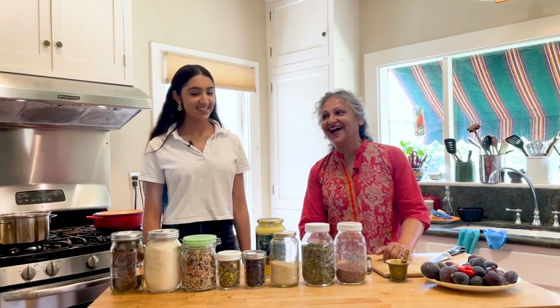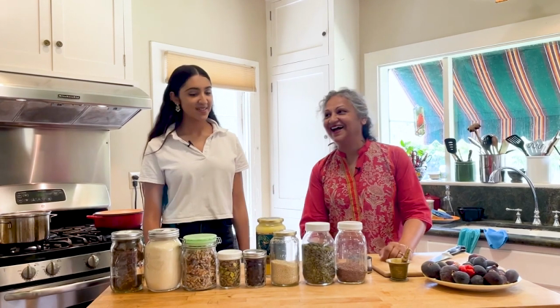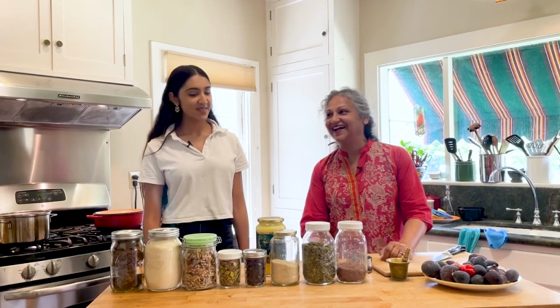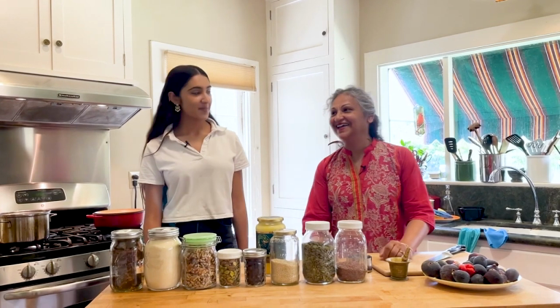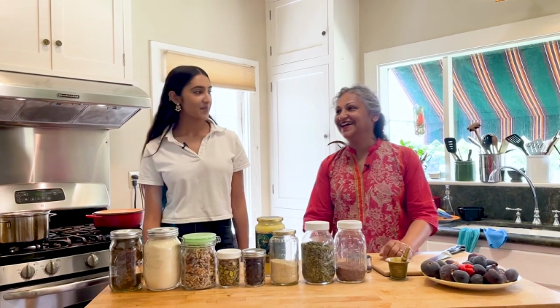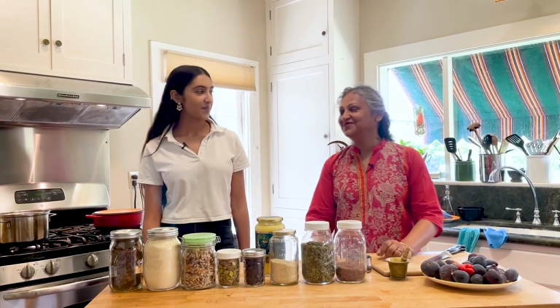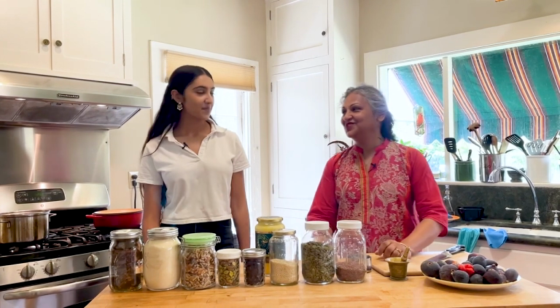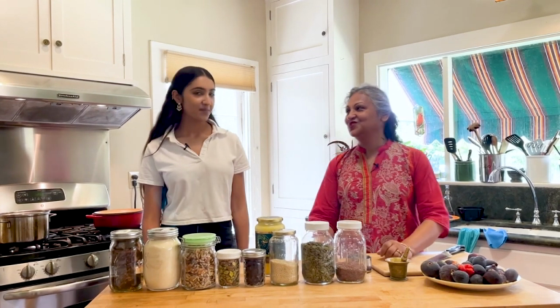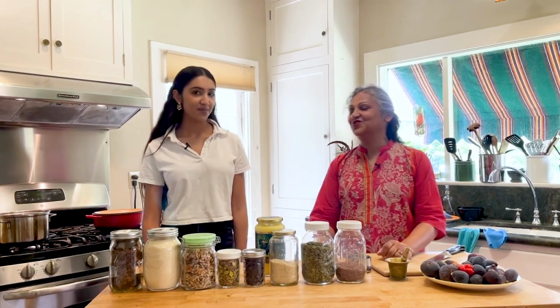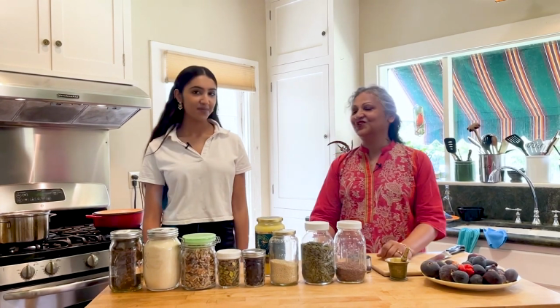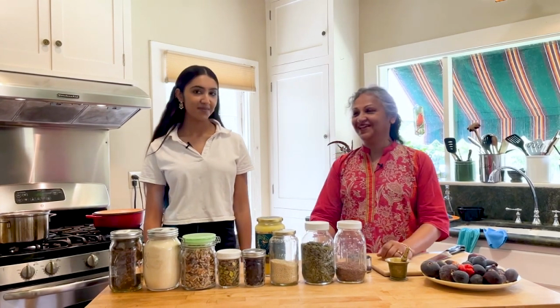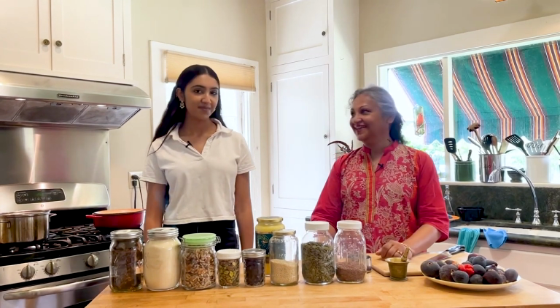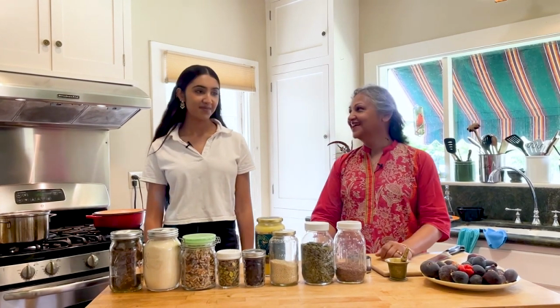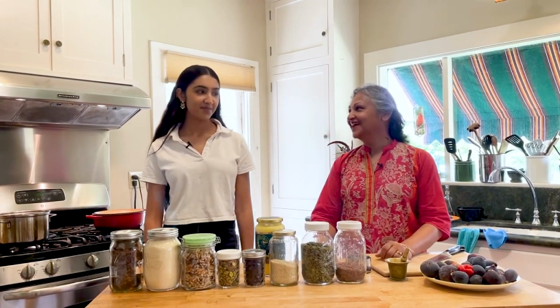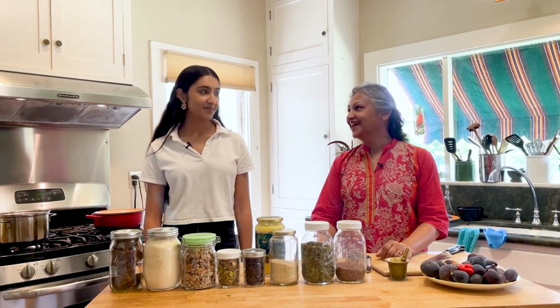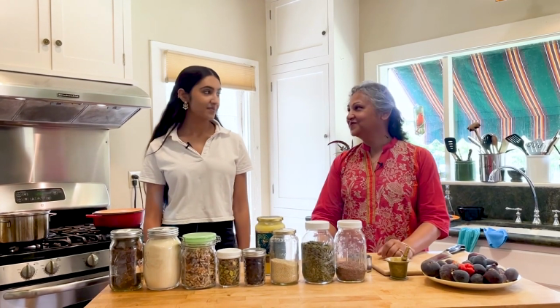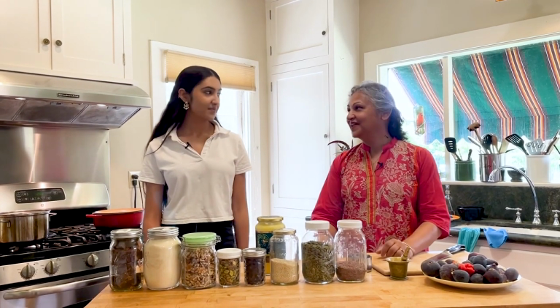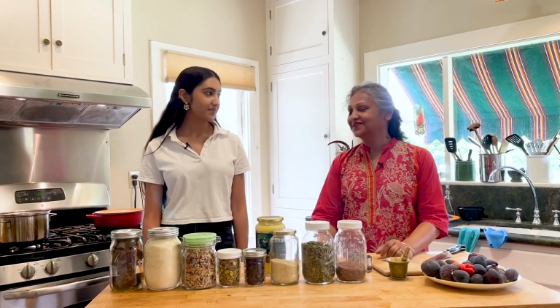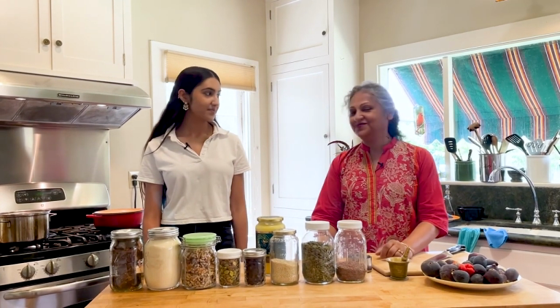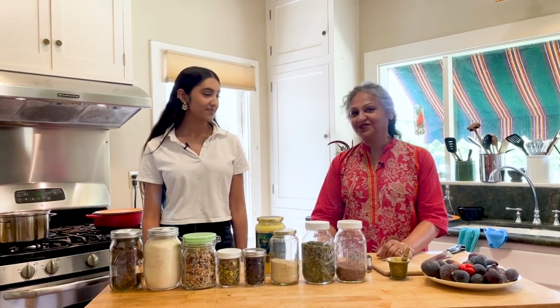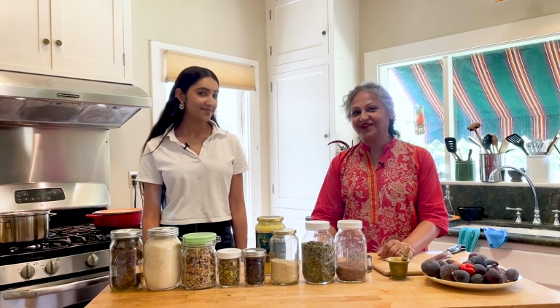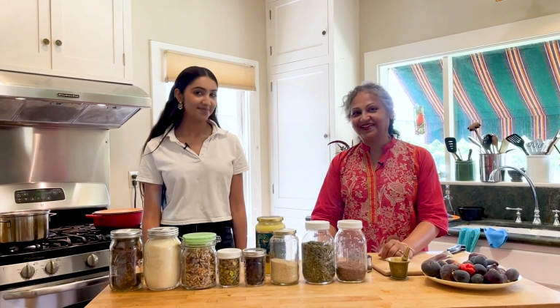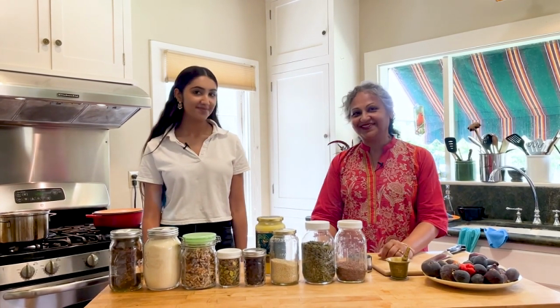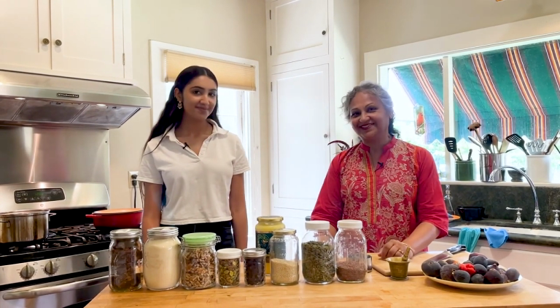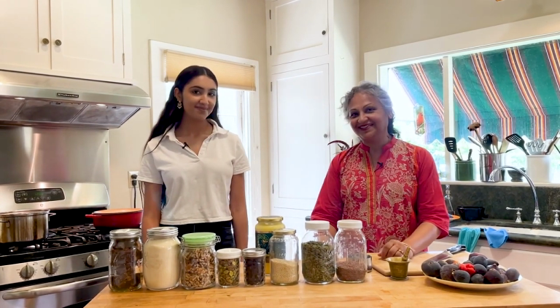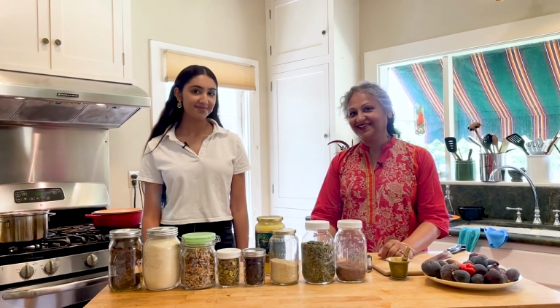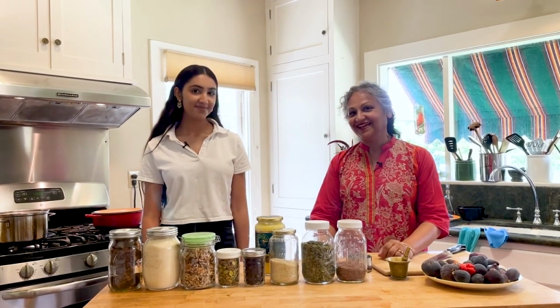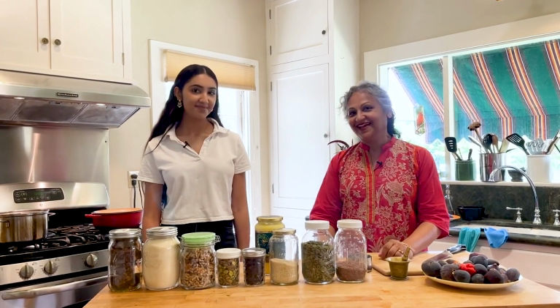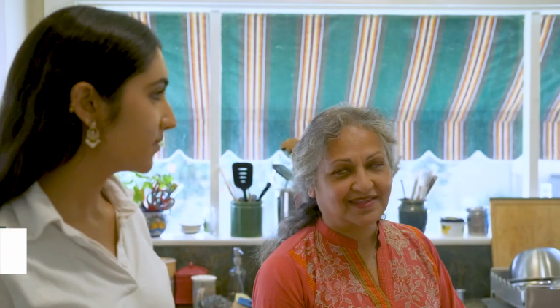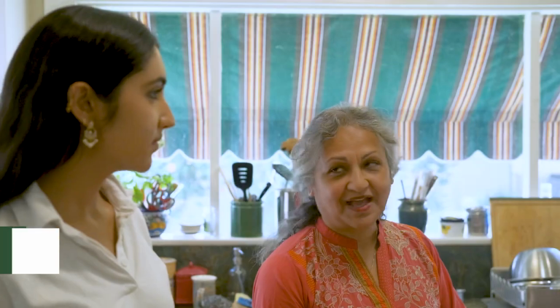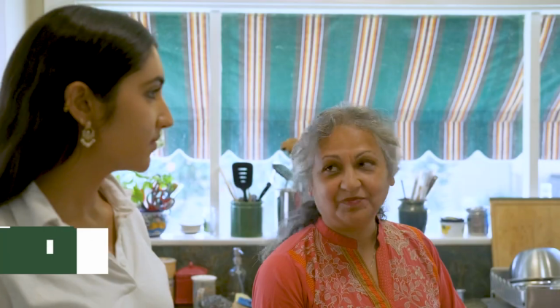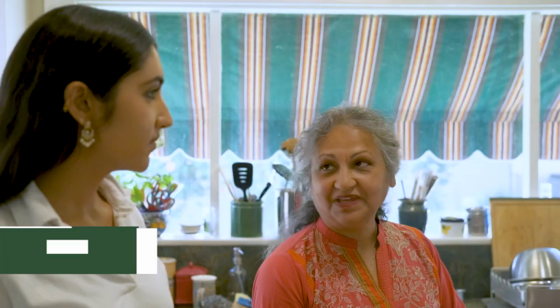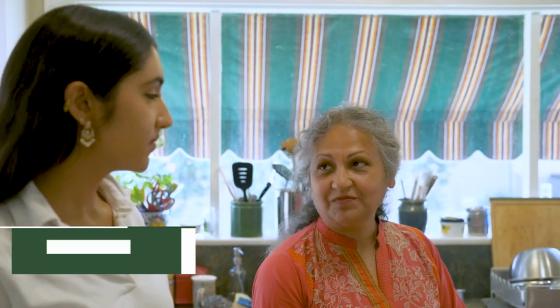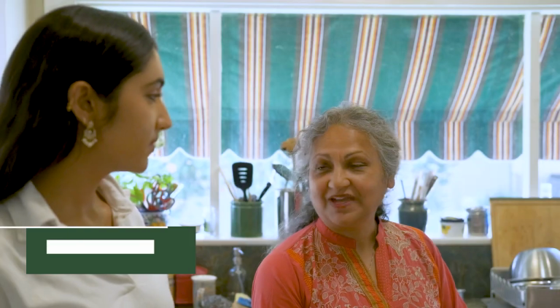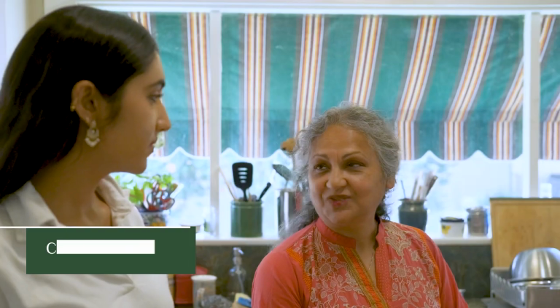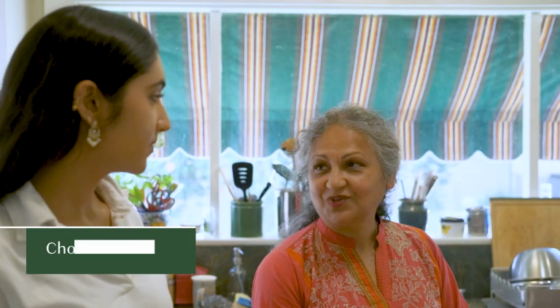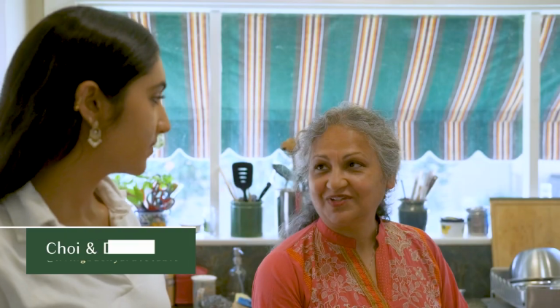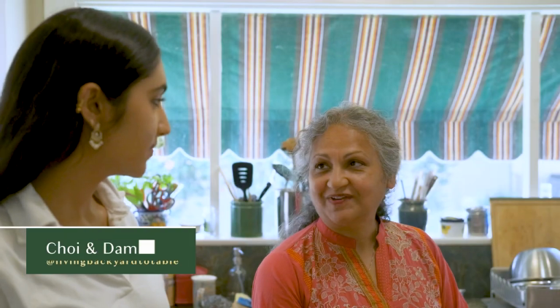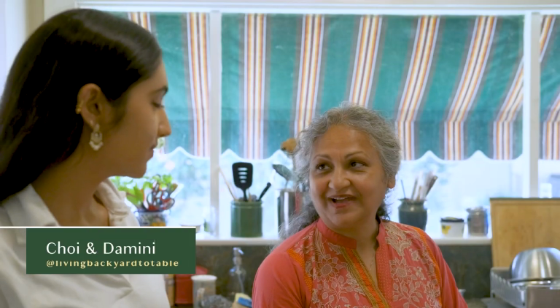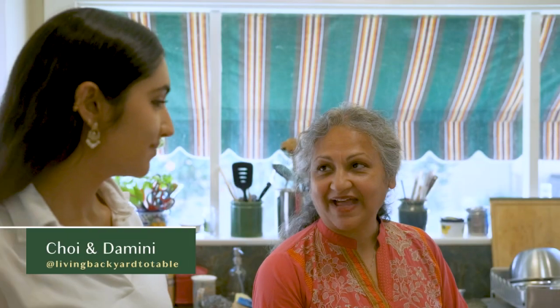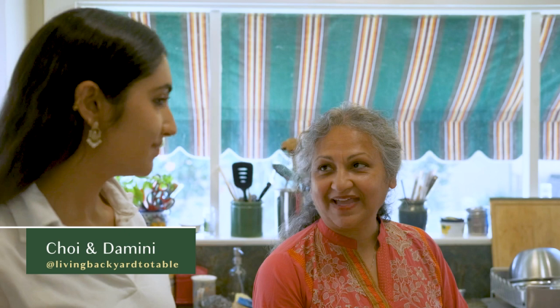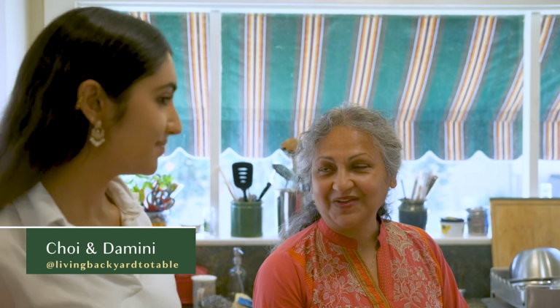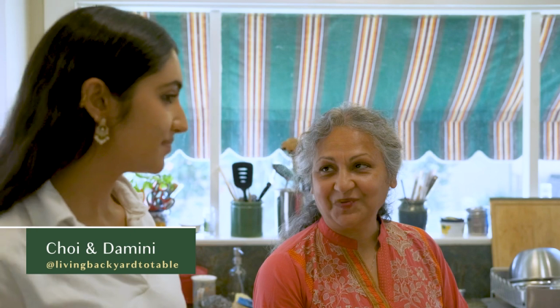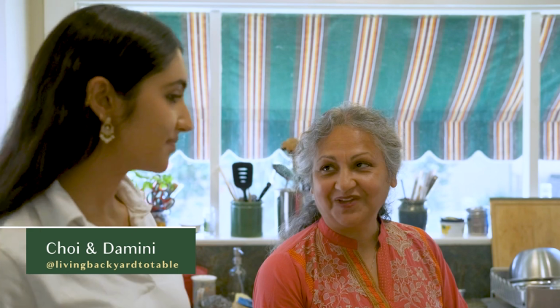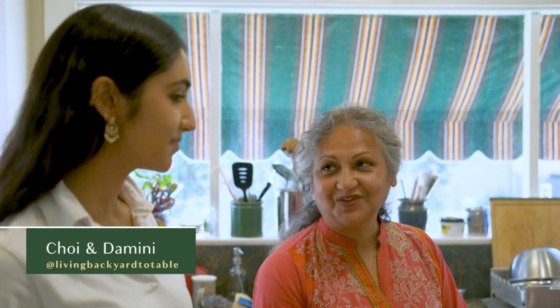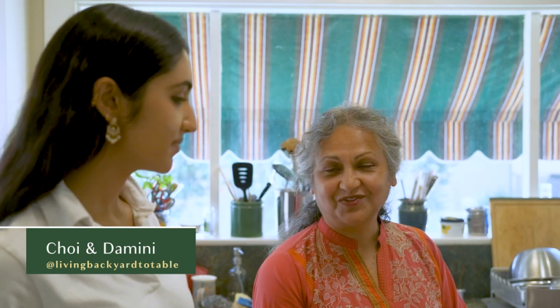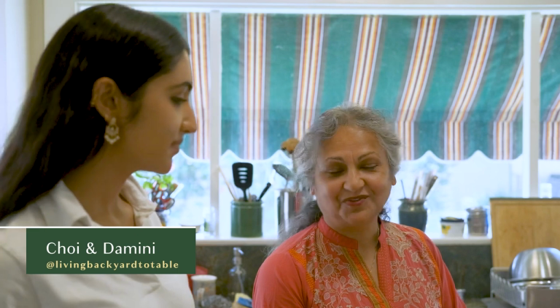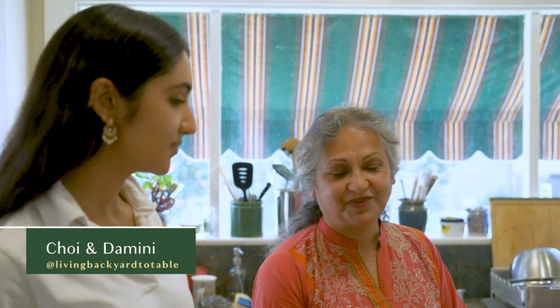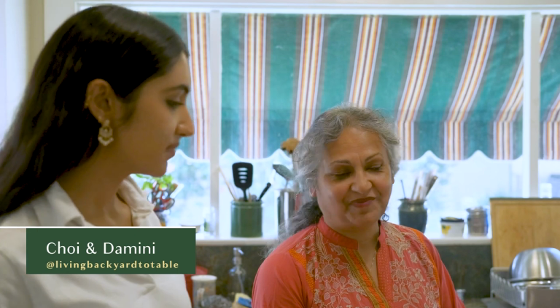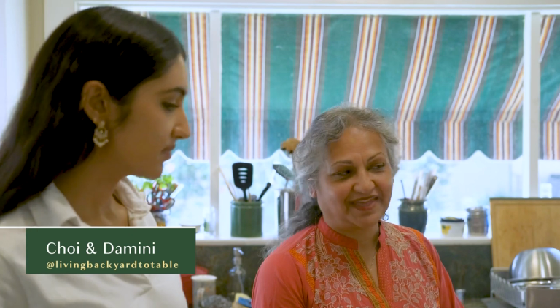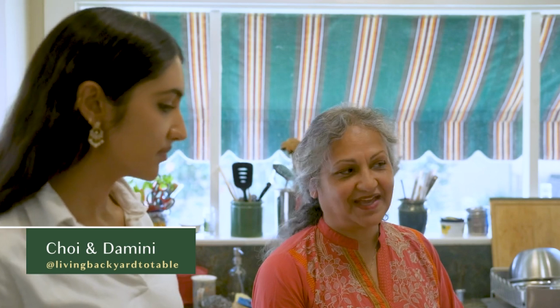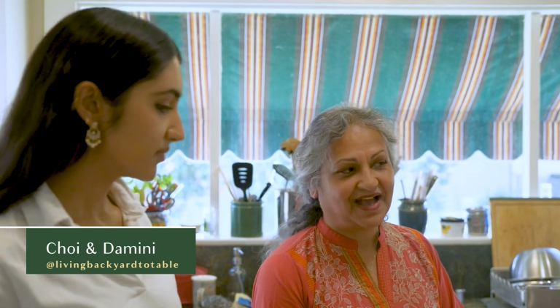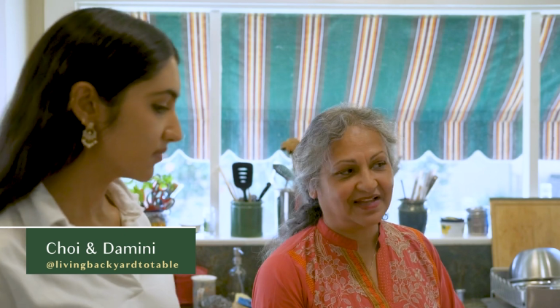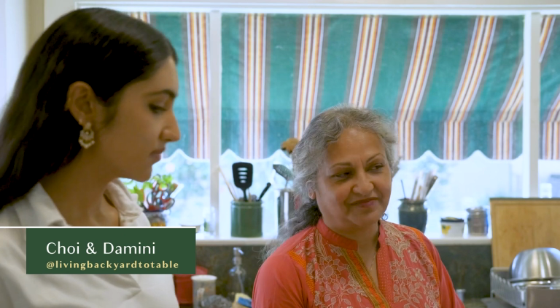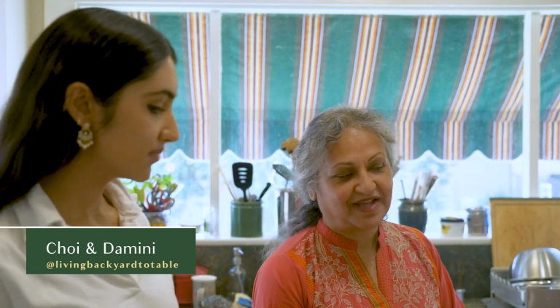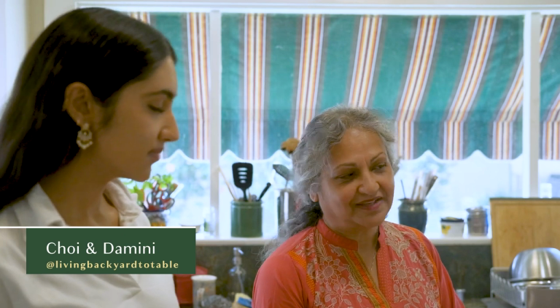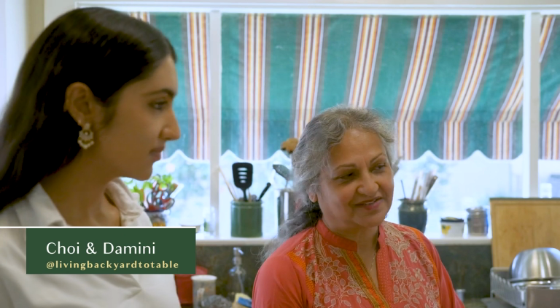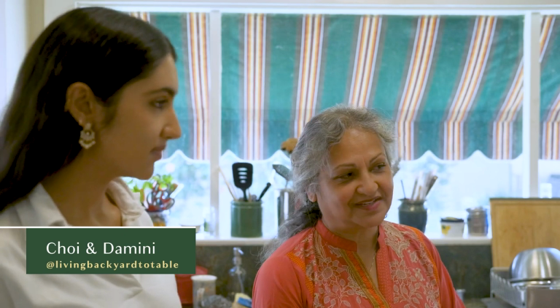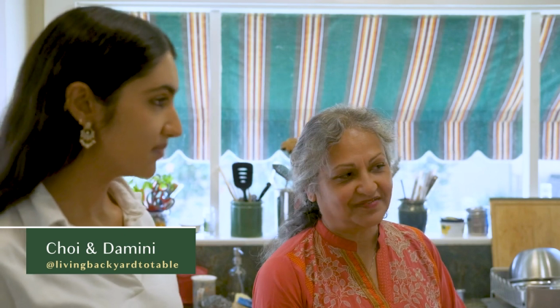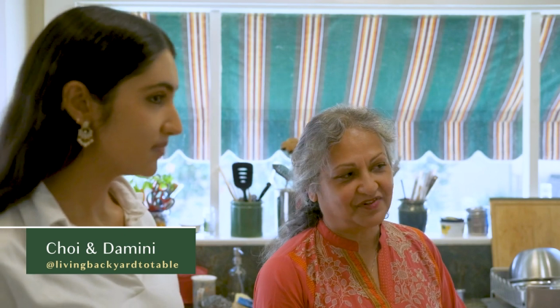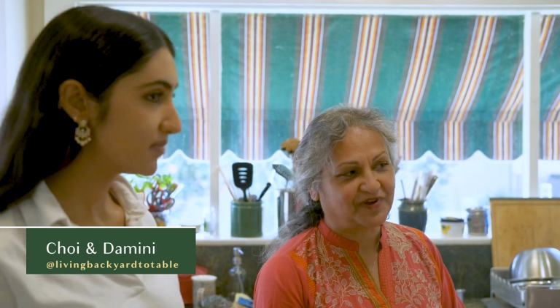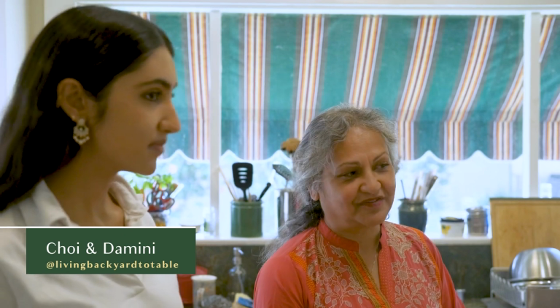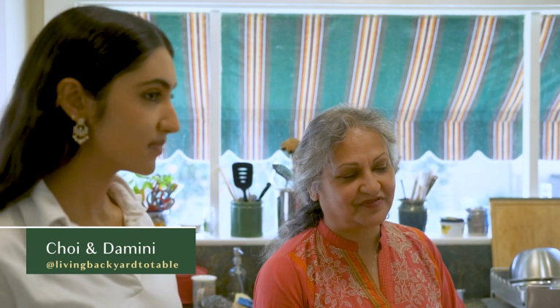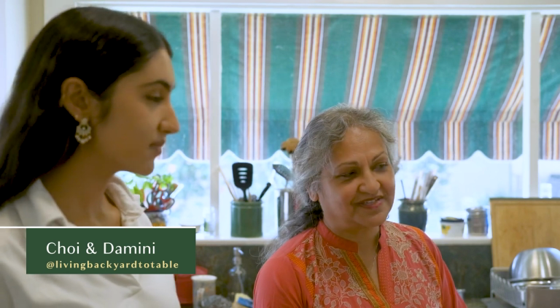Hi, I'm Choi and welcome to my kitchen. Damini, my daughter and I, we're going to be making halwa today for breakfast.